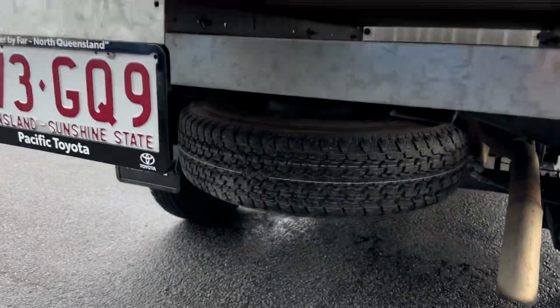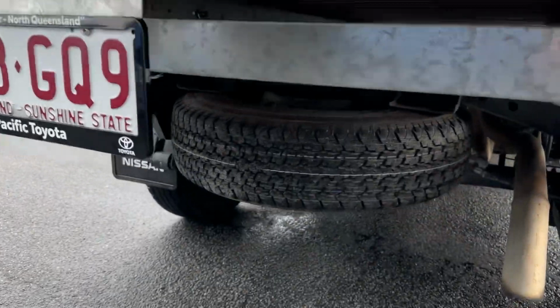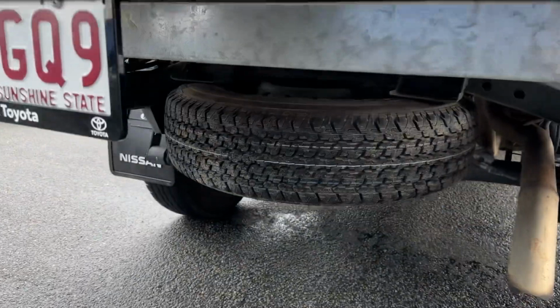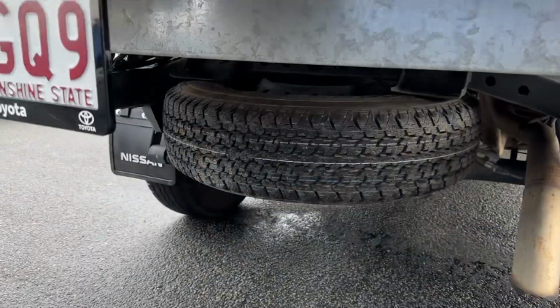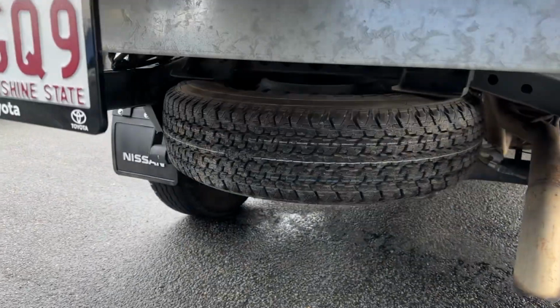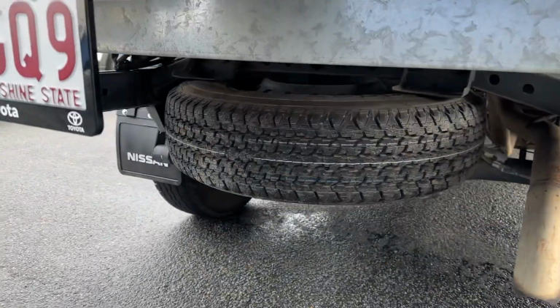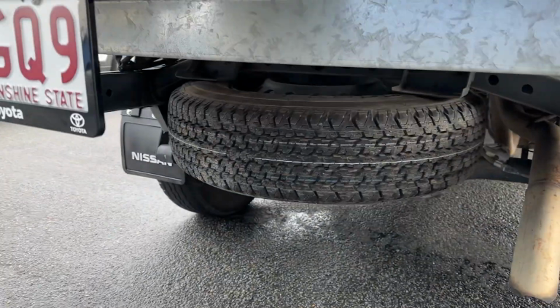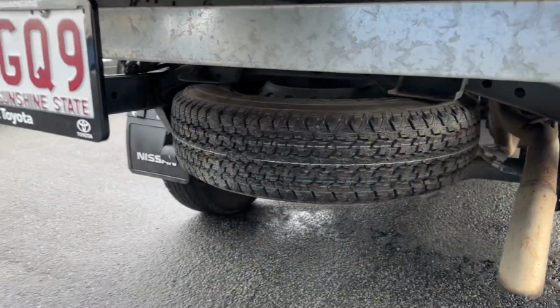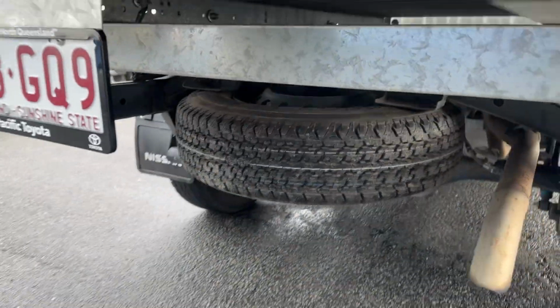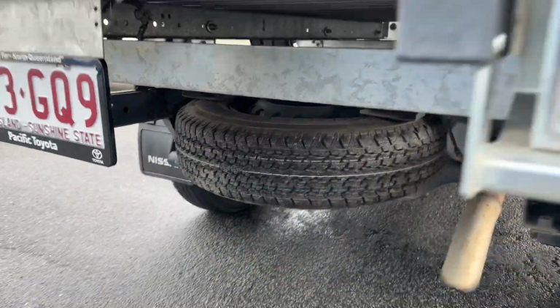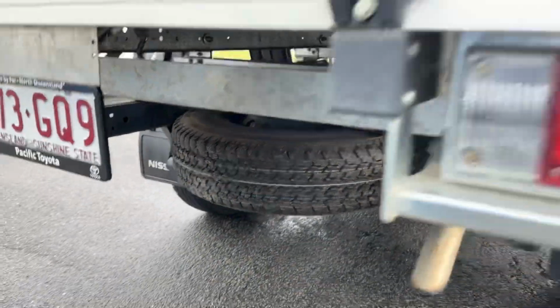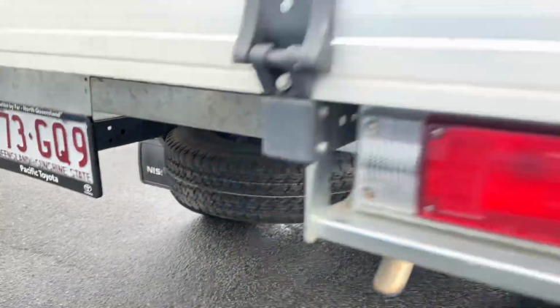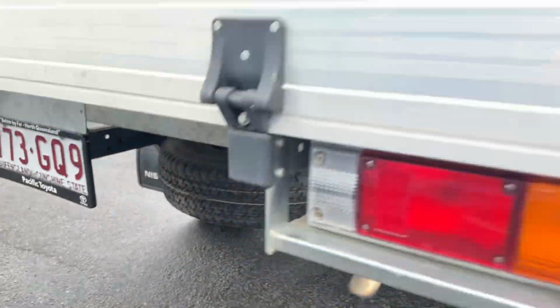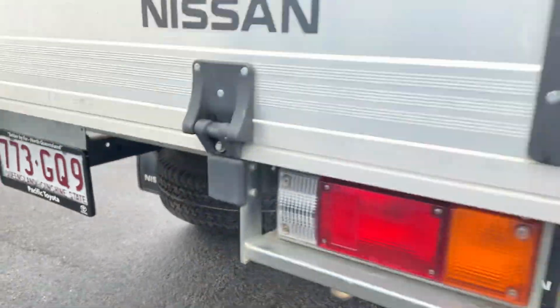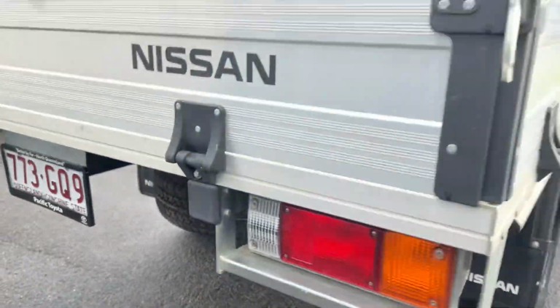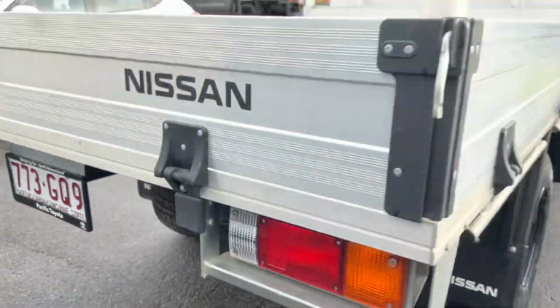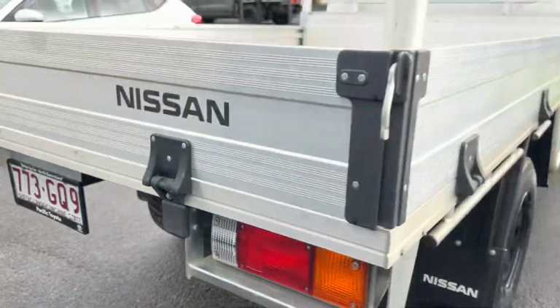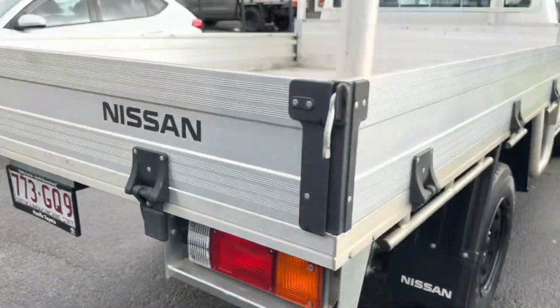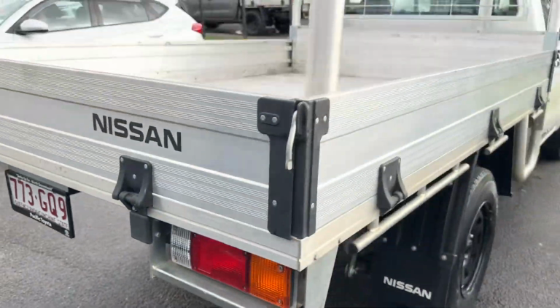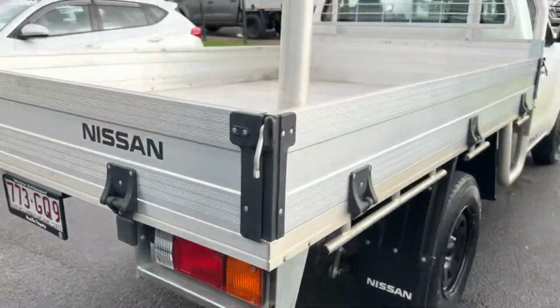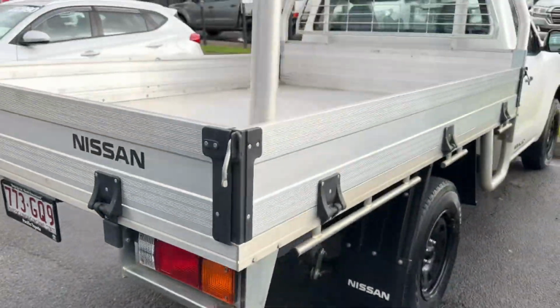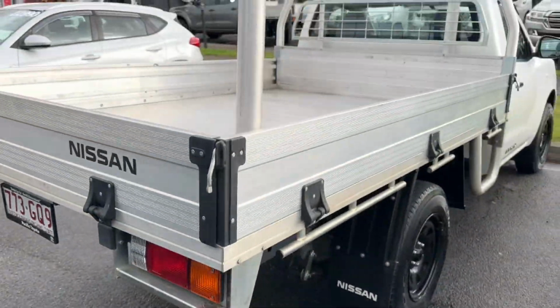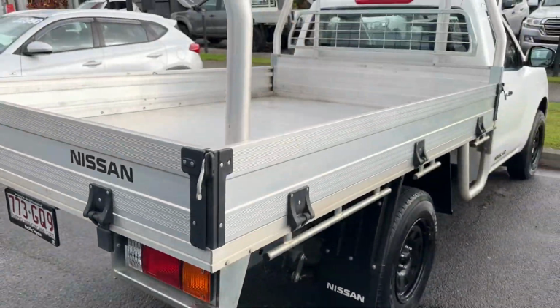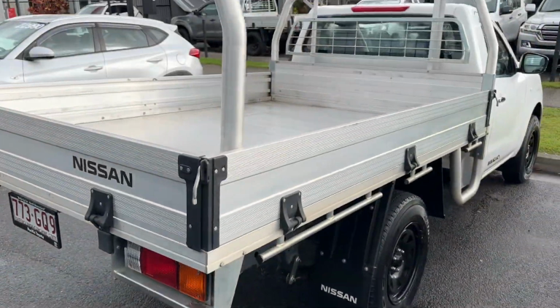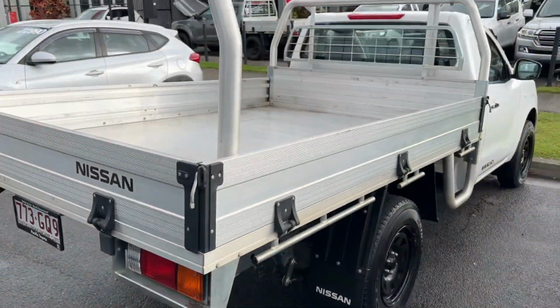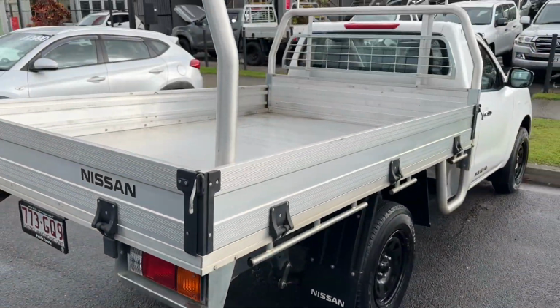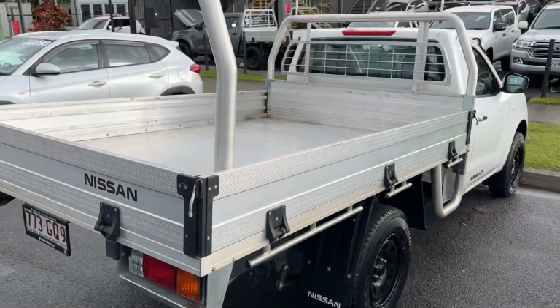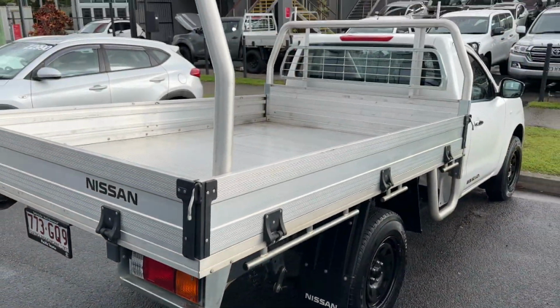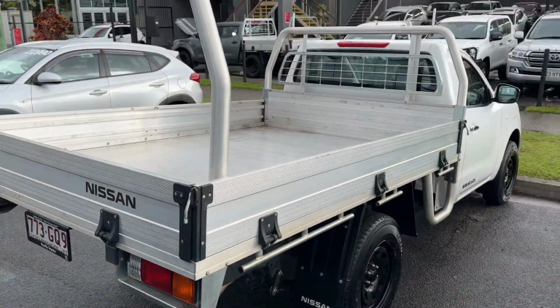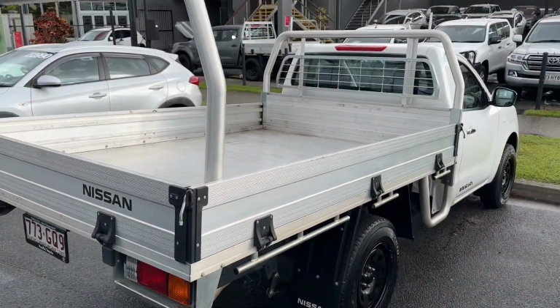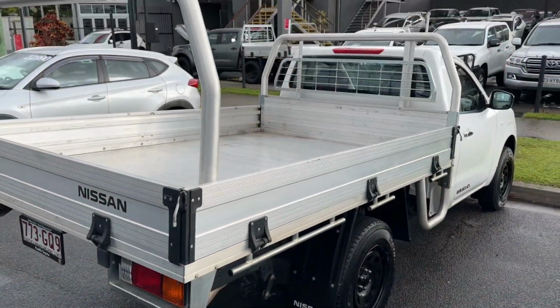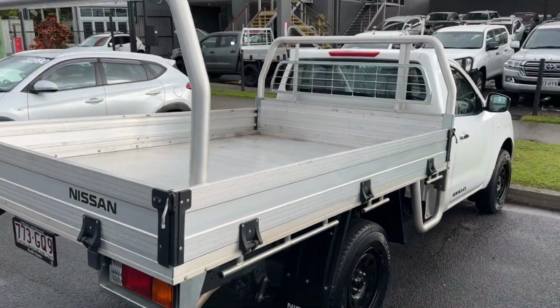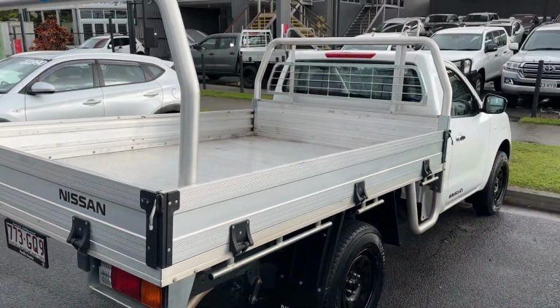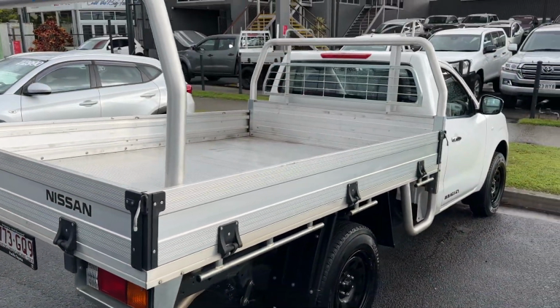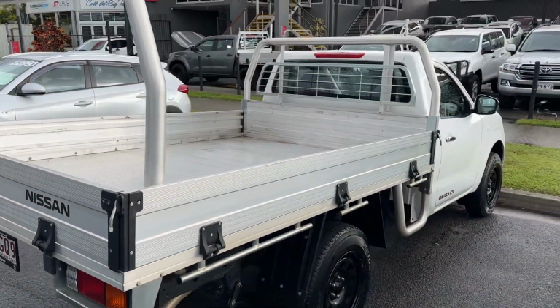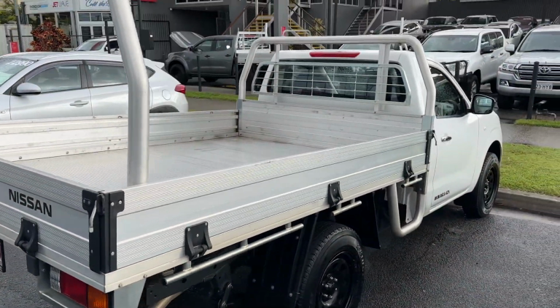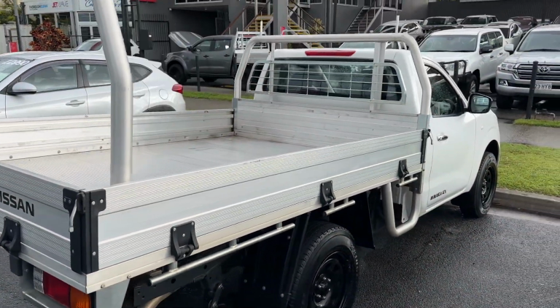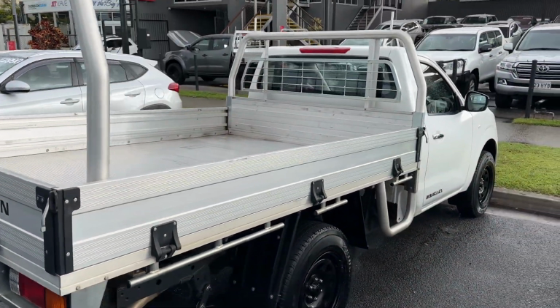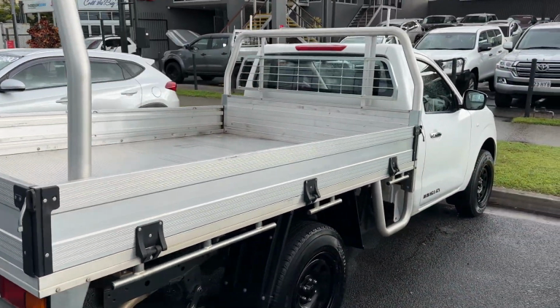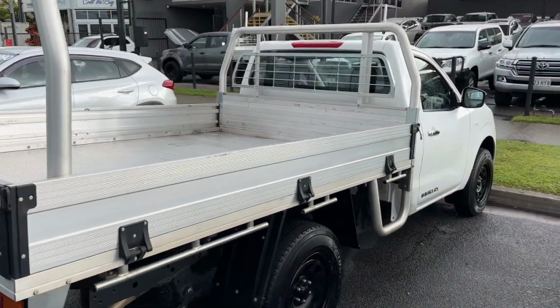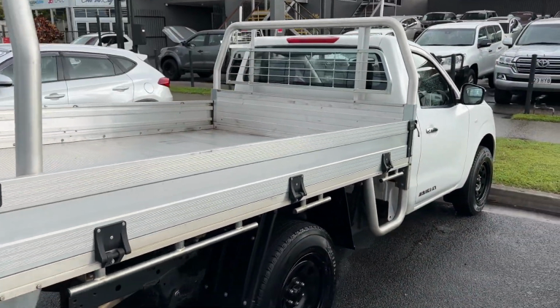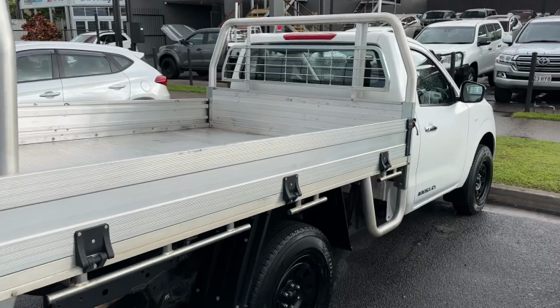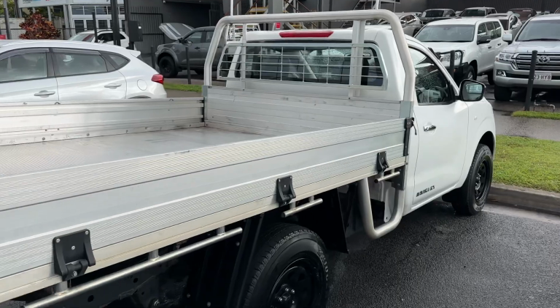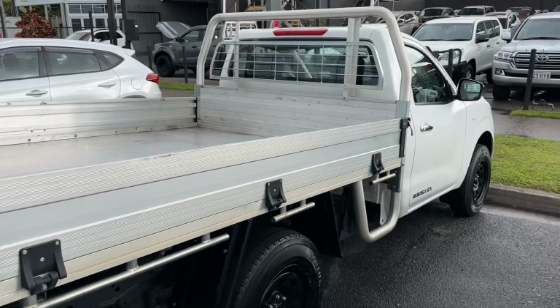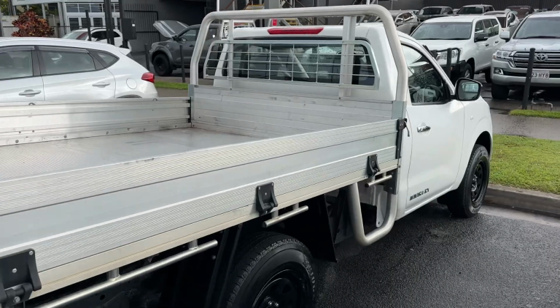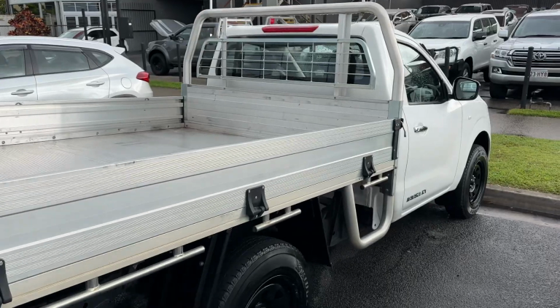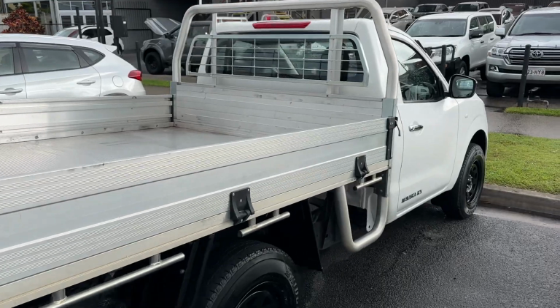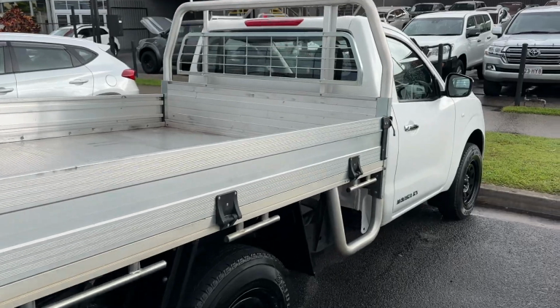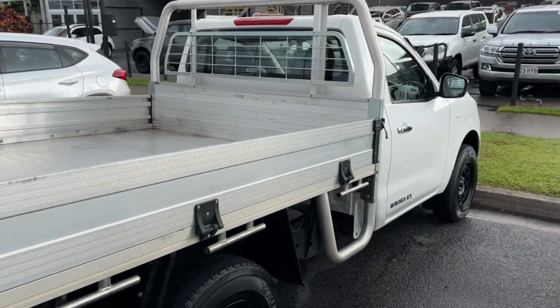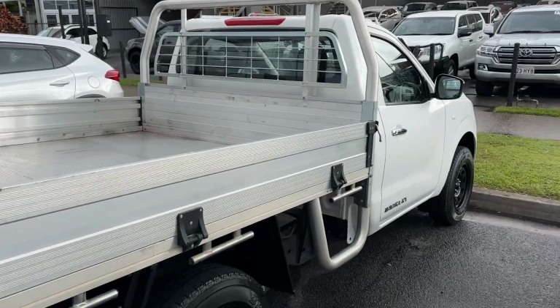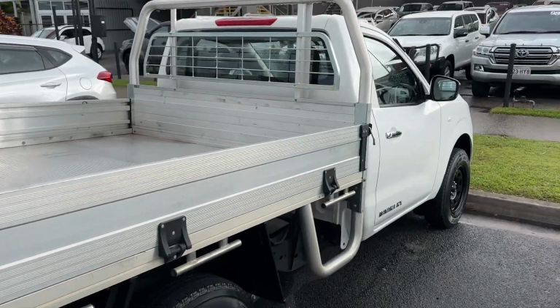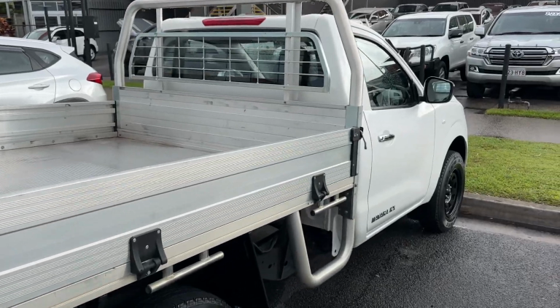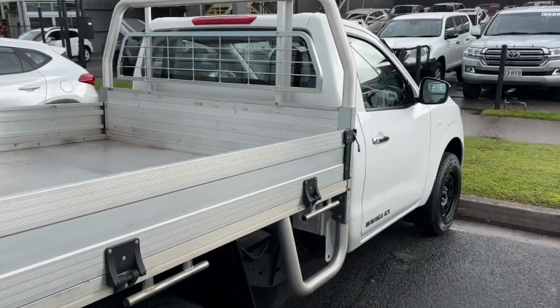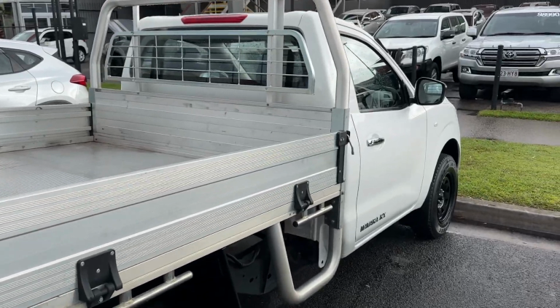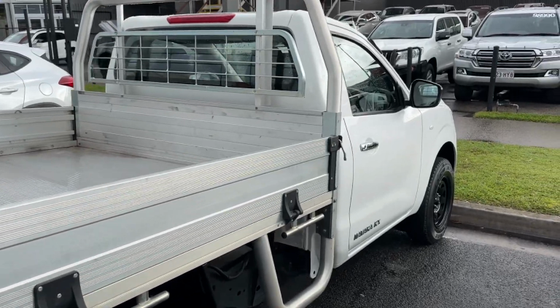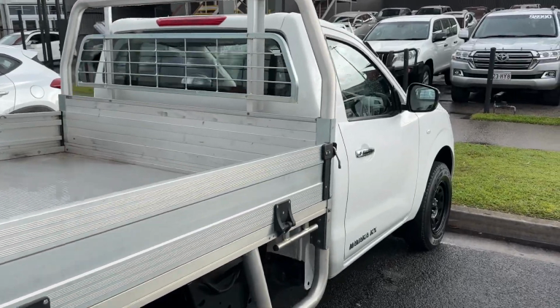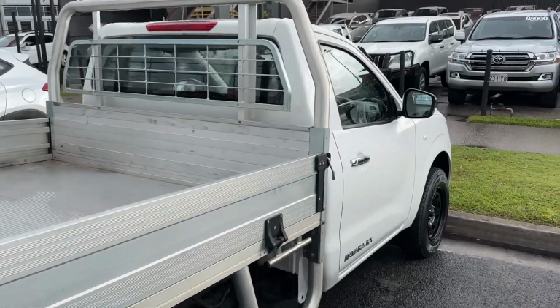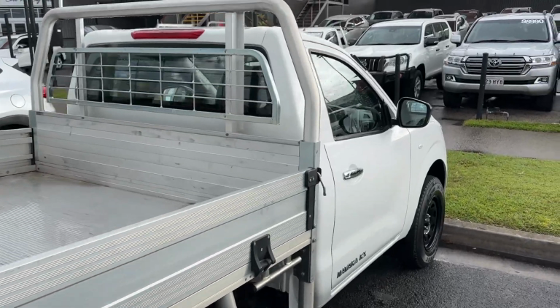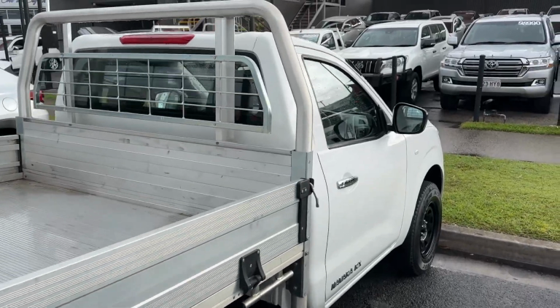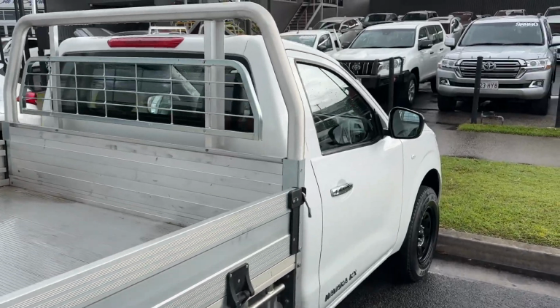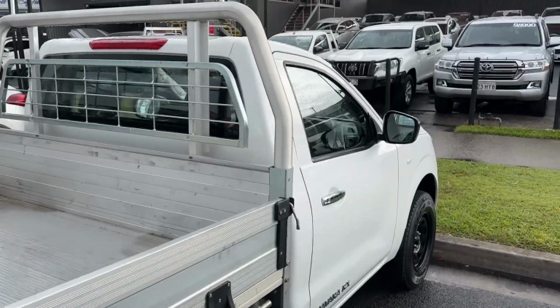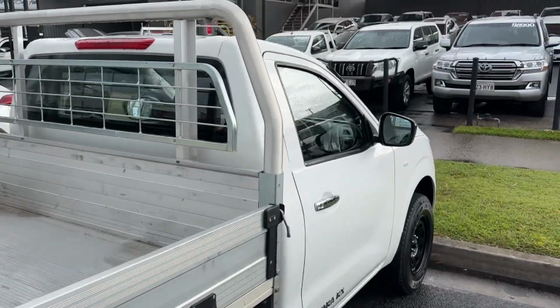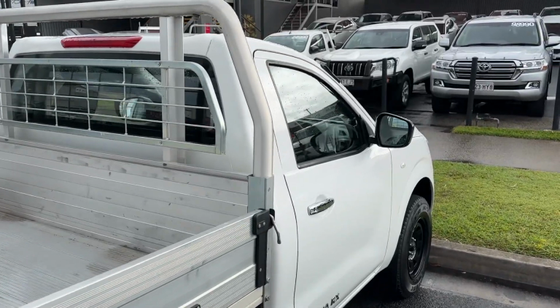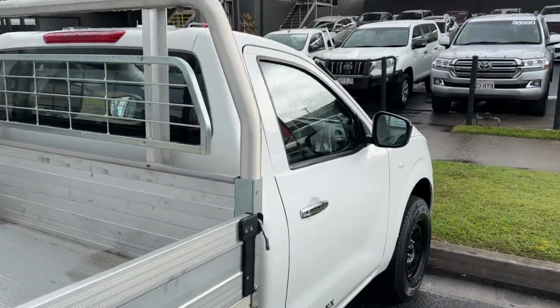Spare tyre underneath. Just coming down this side now.